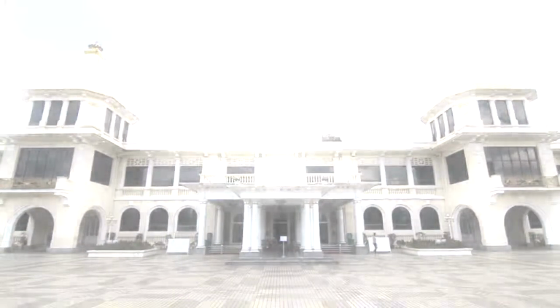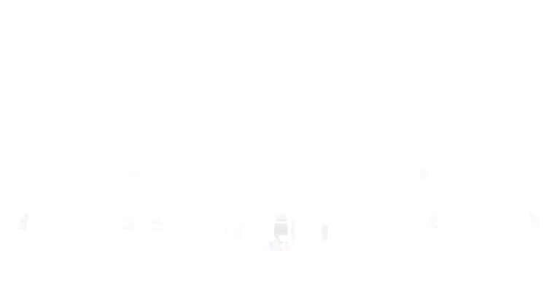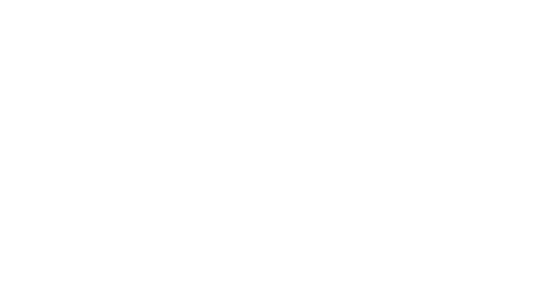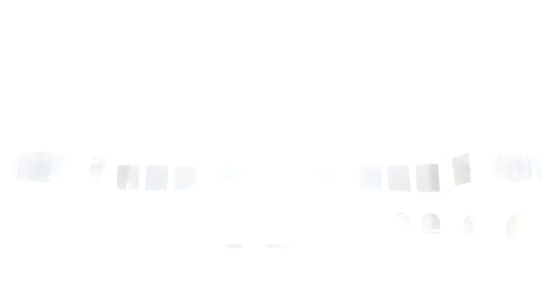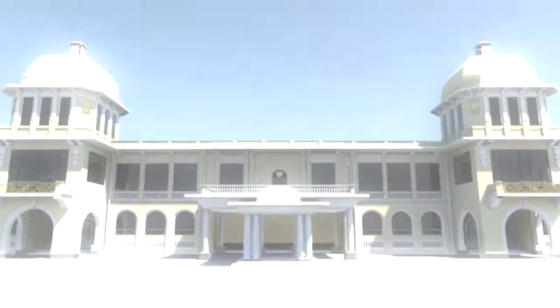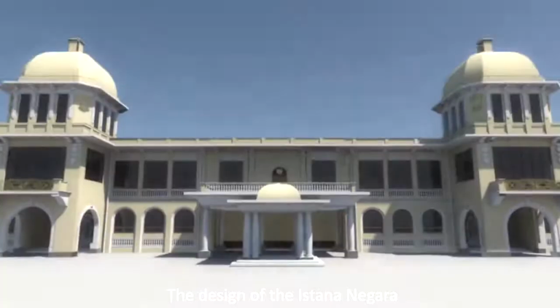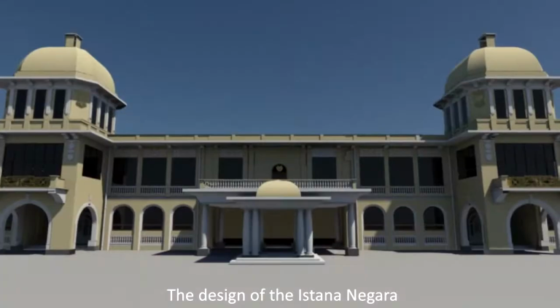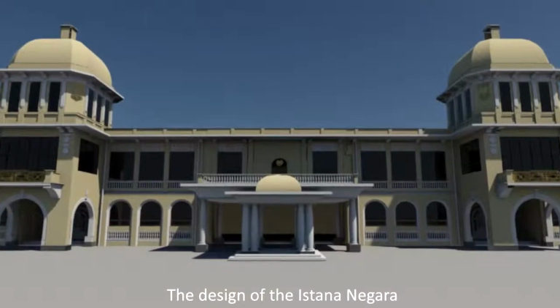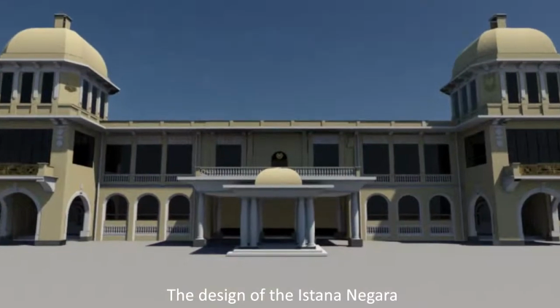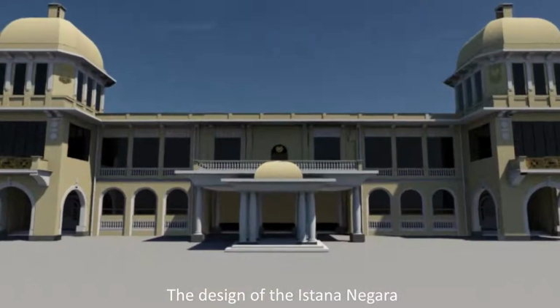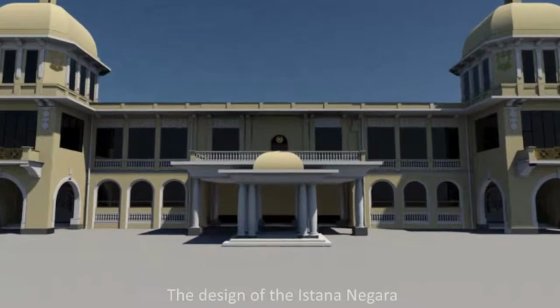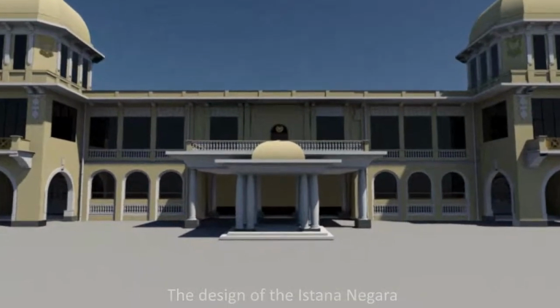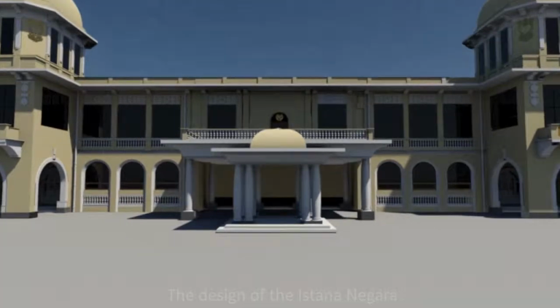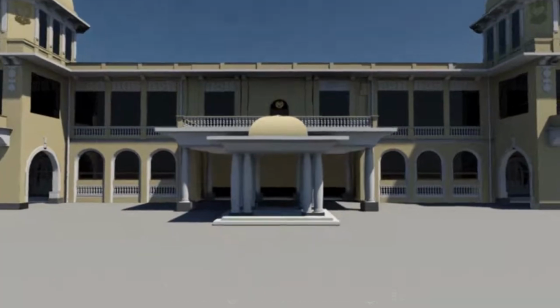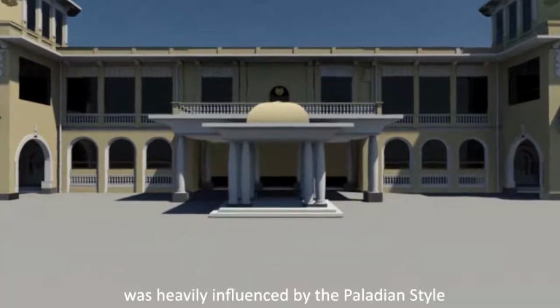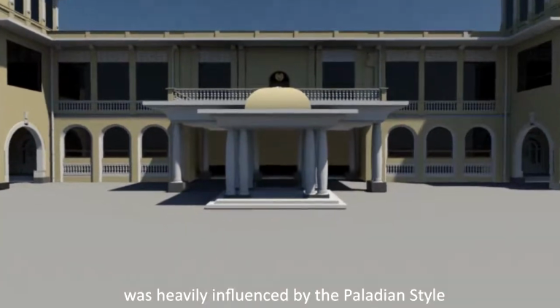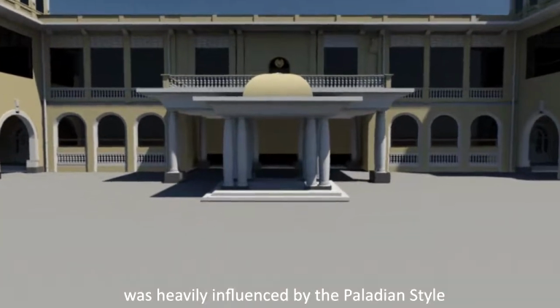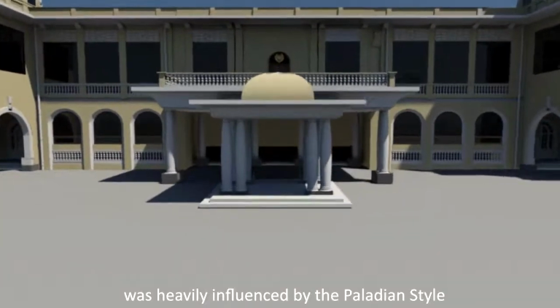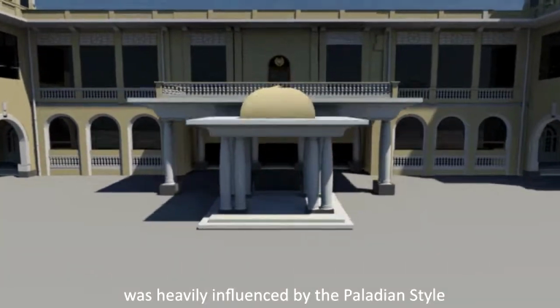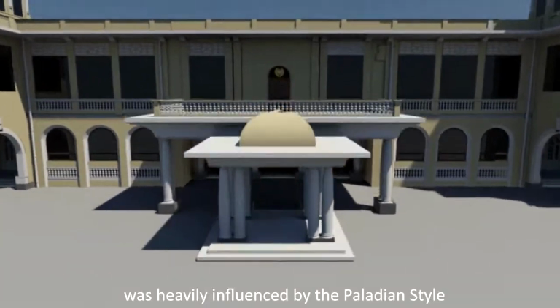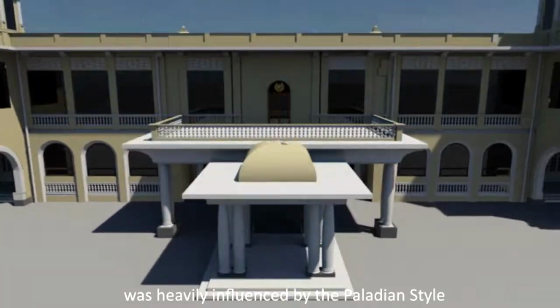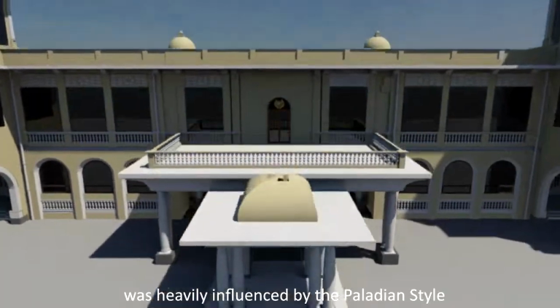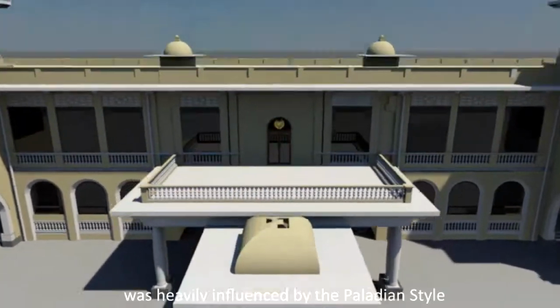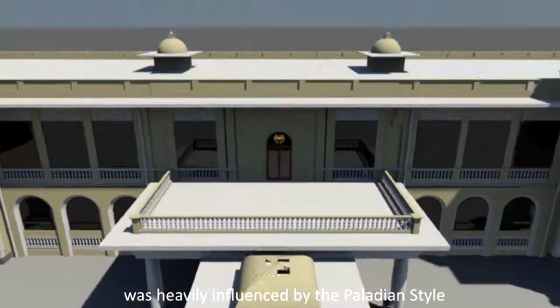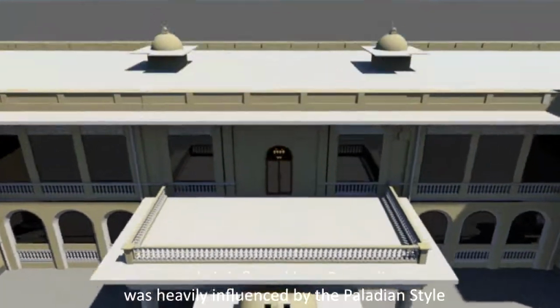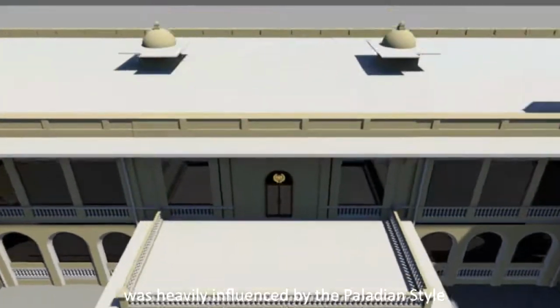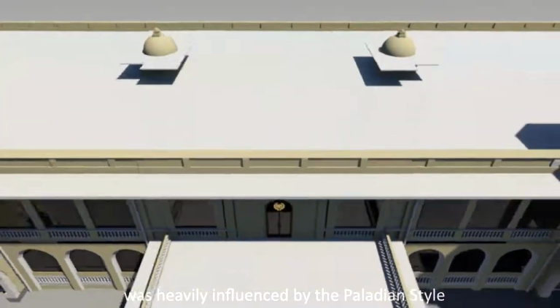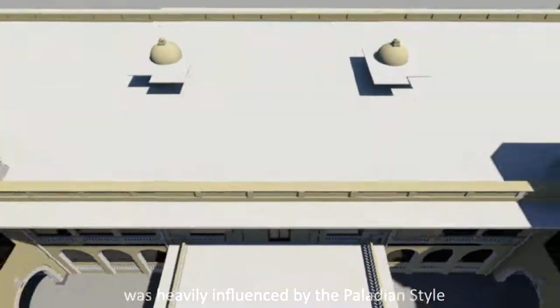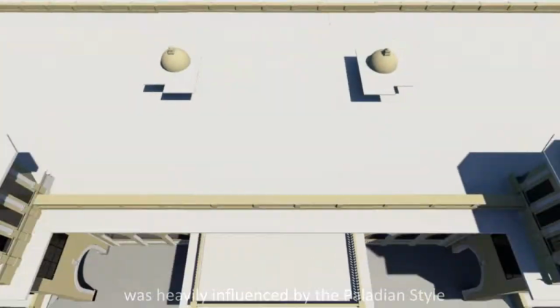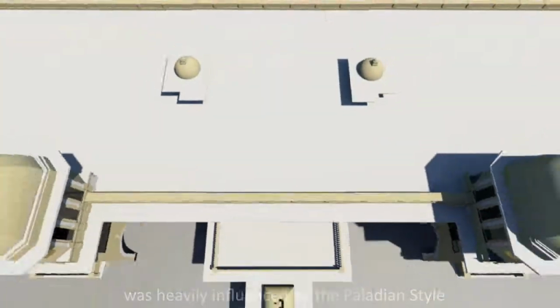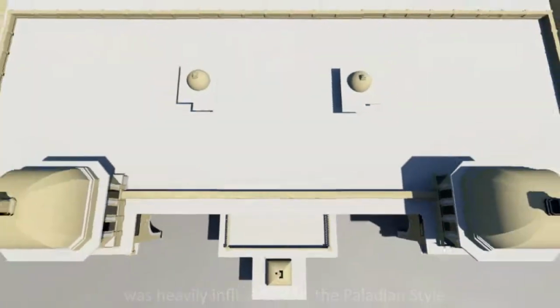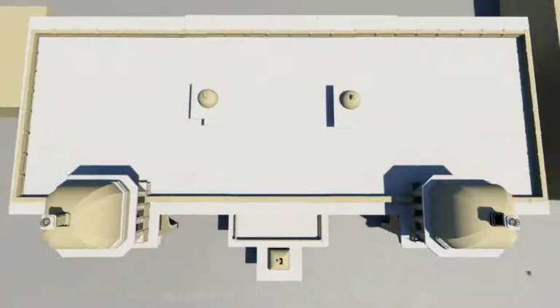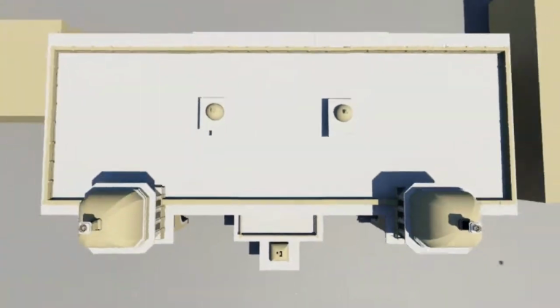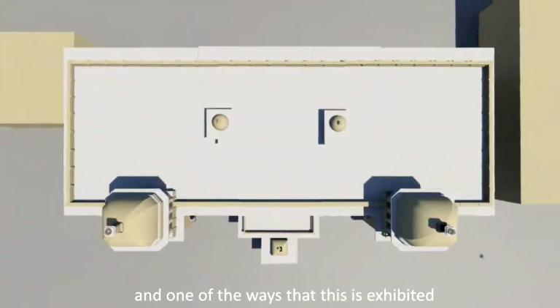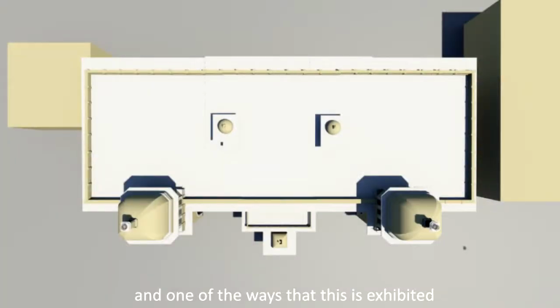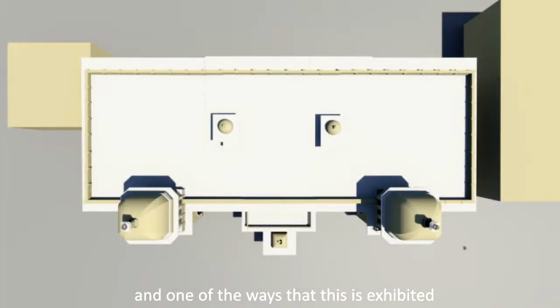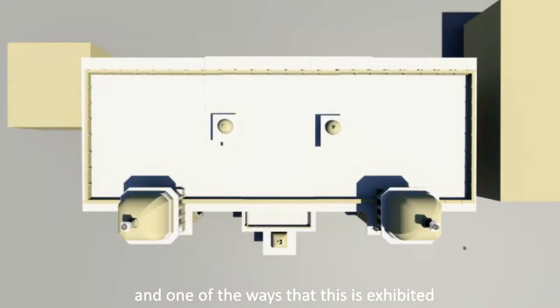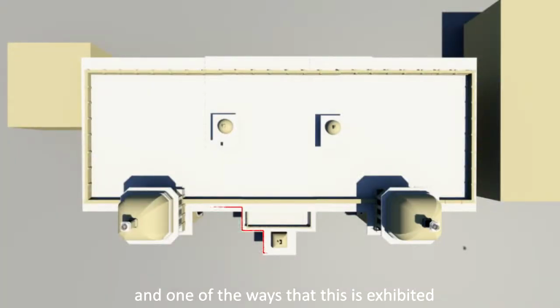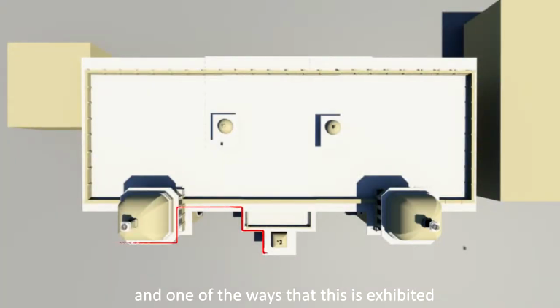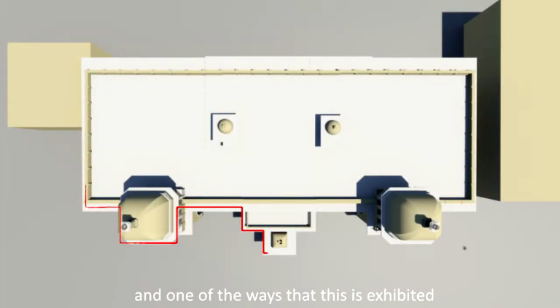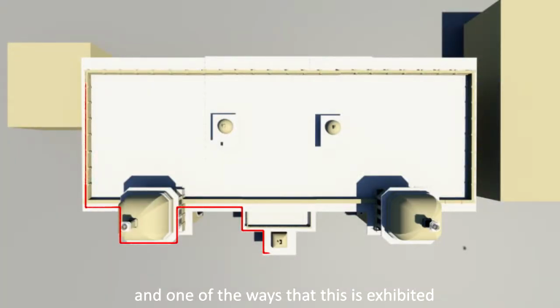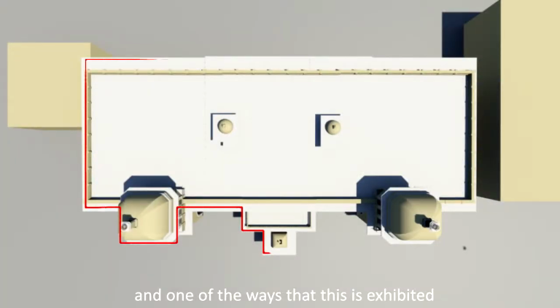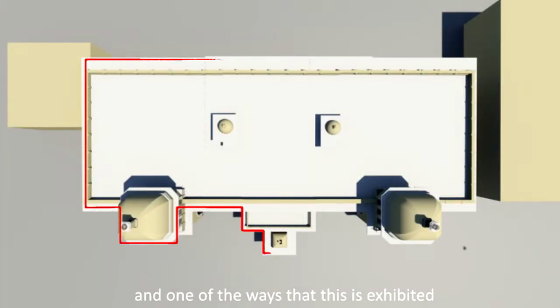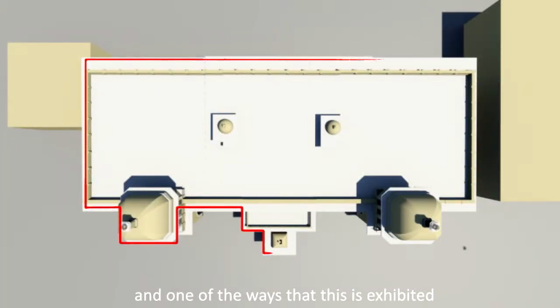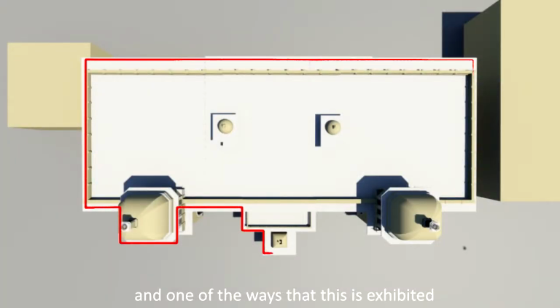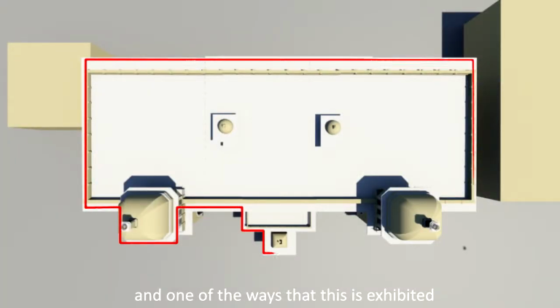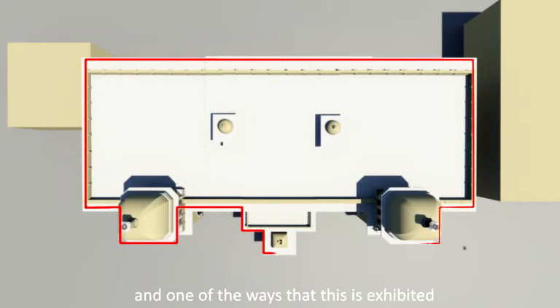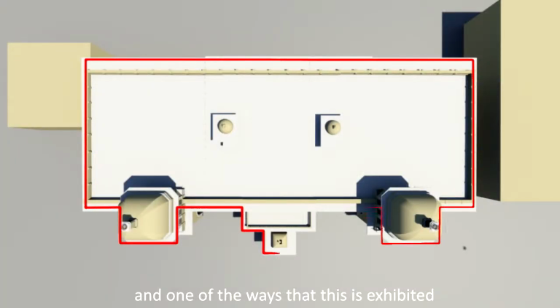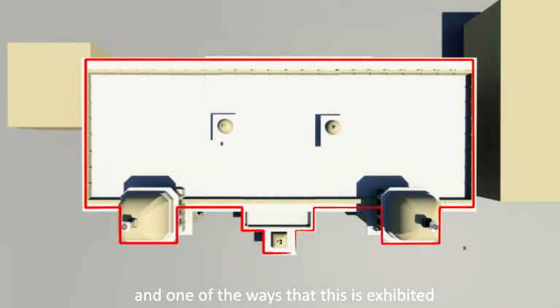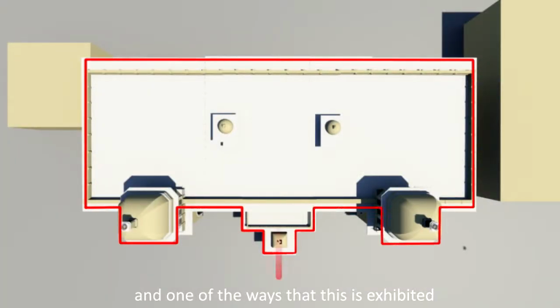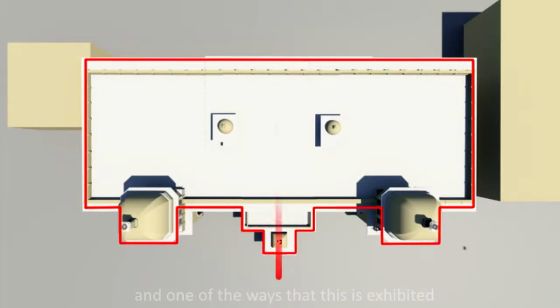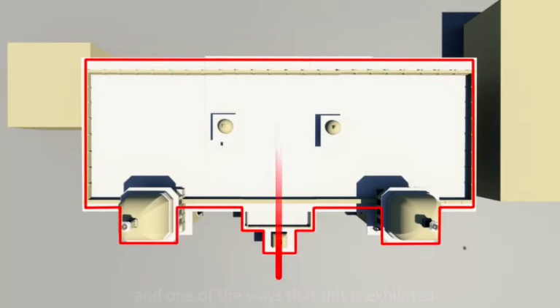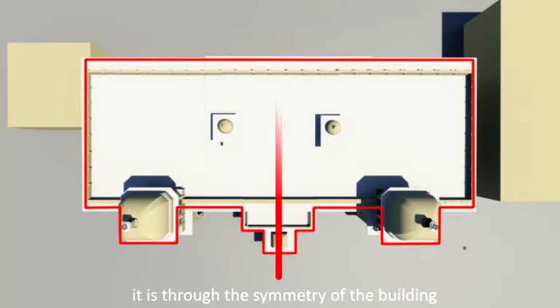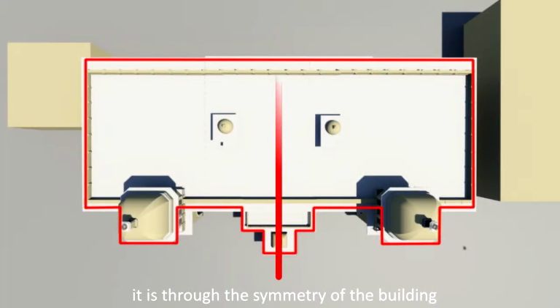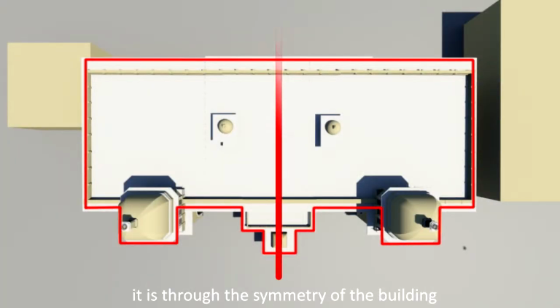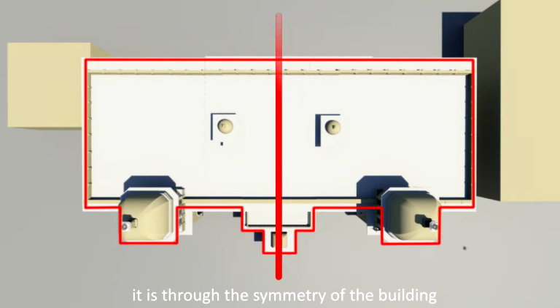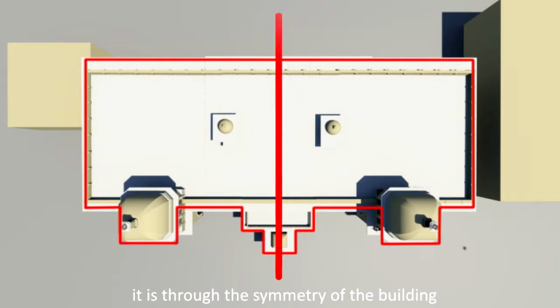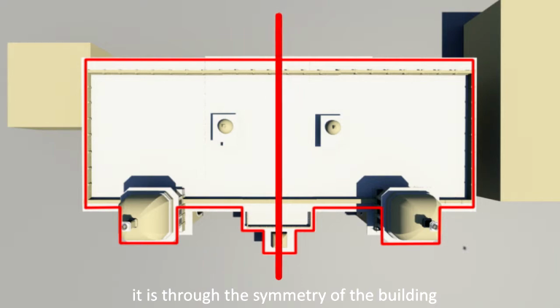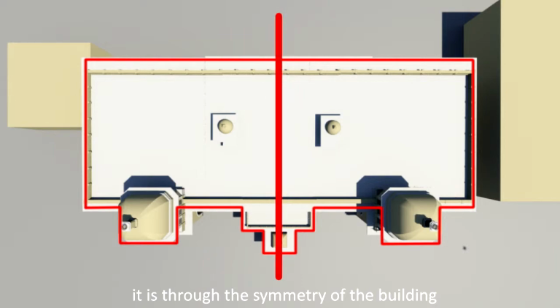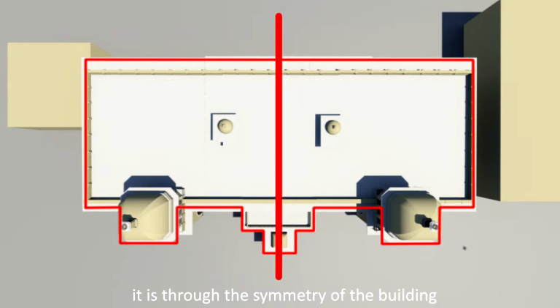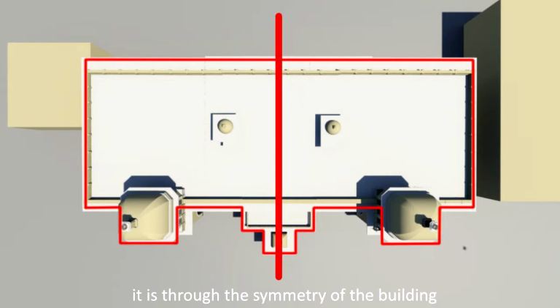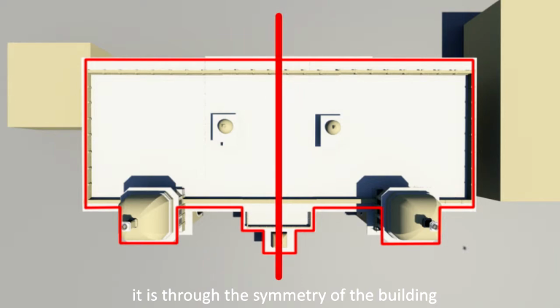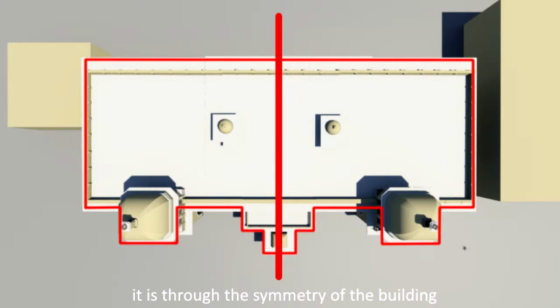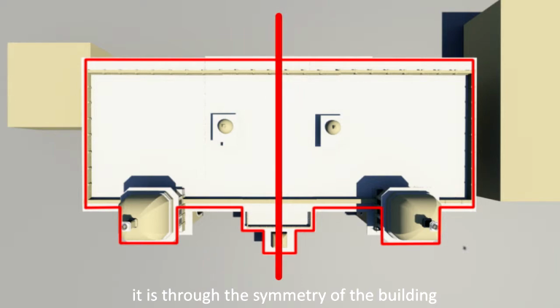The design of the Astana Negara was heavily influenced by the Palladian style, and one of the ways that this is exhibited is through the symmetry of the building.